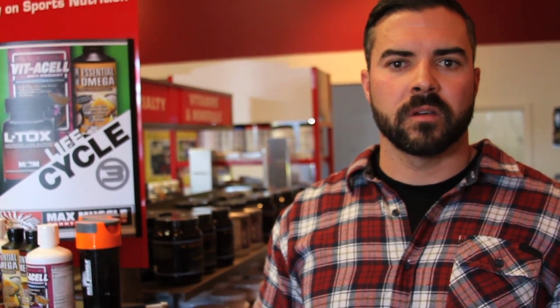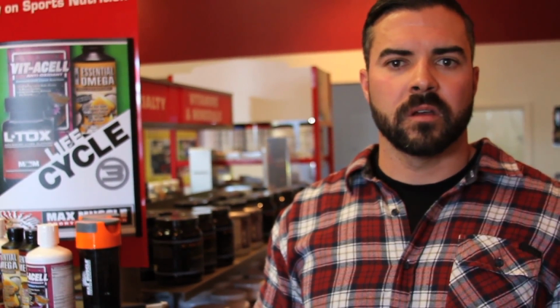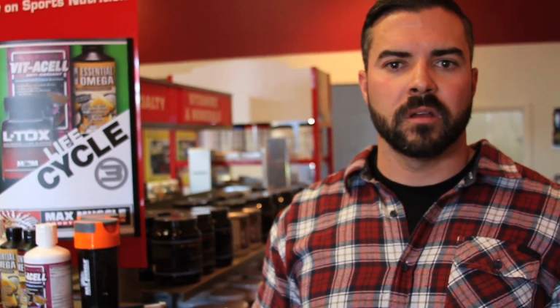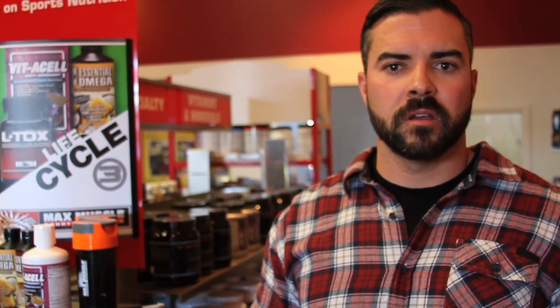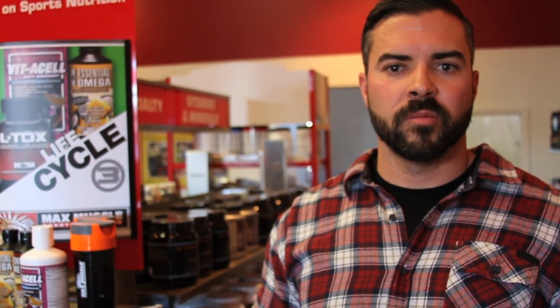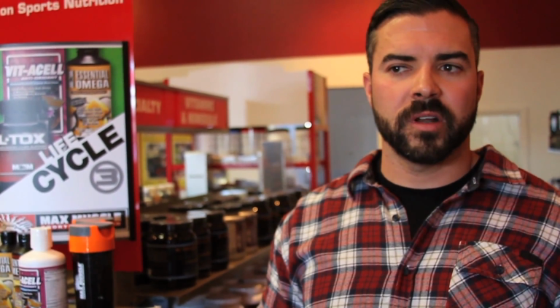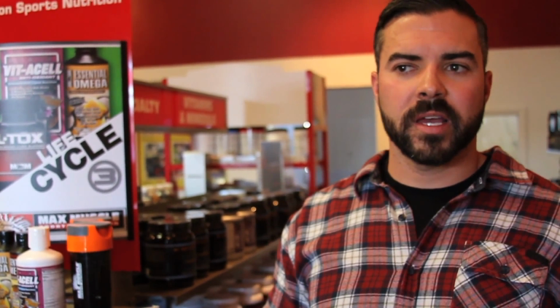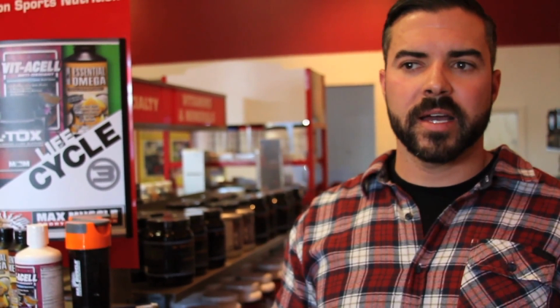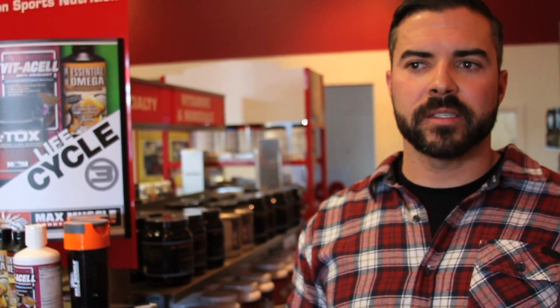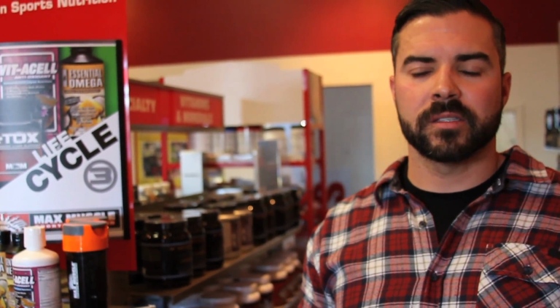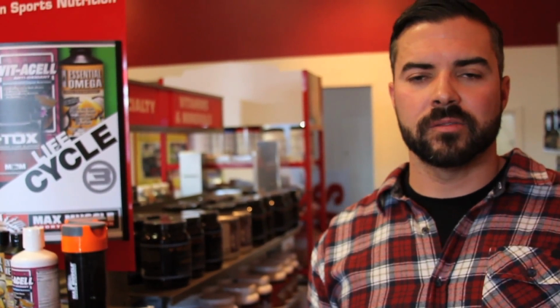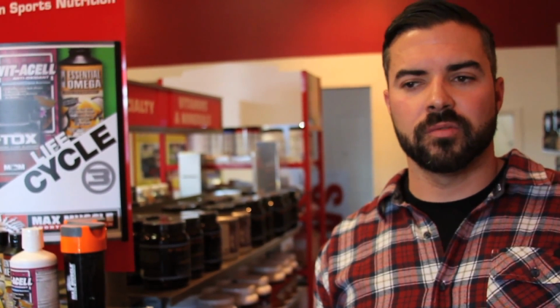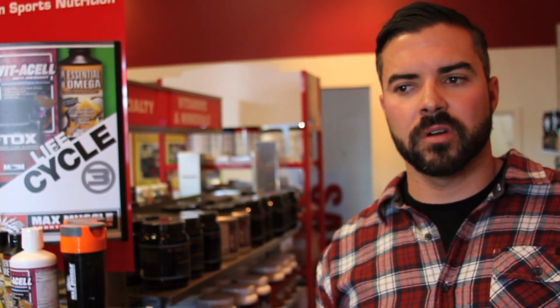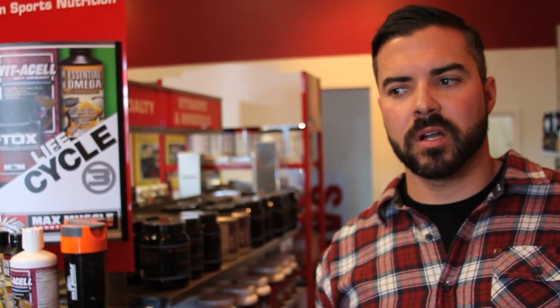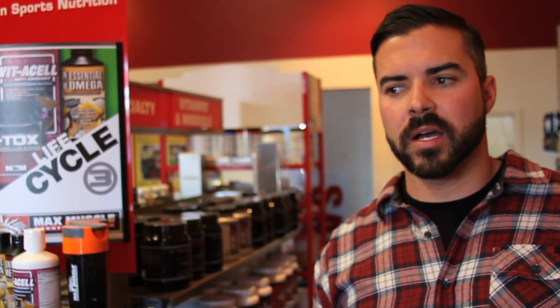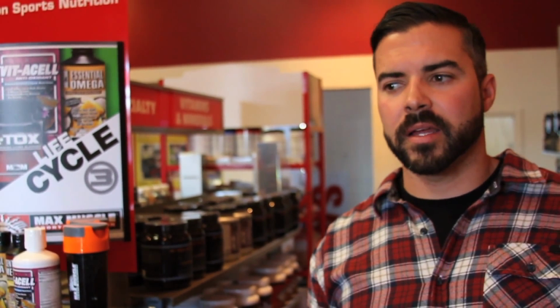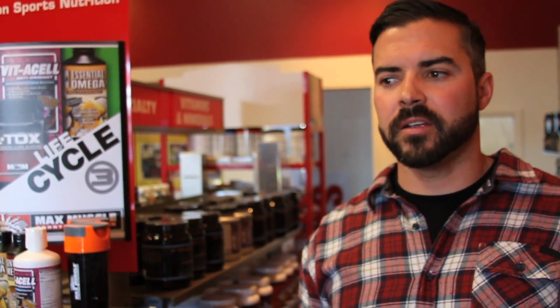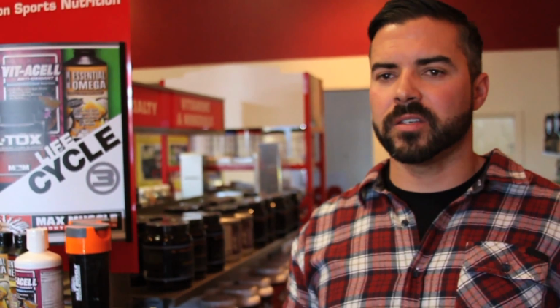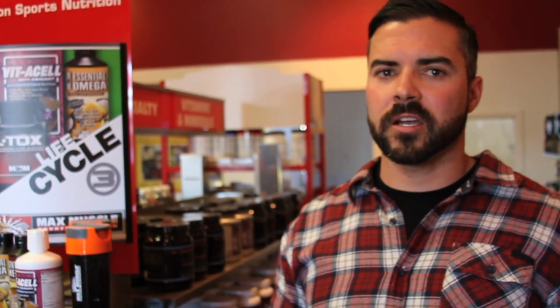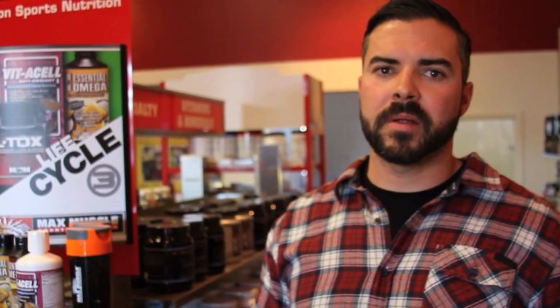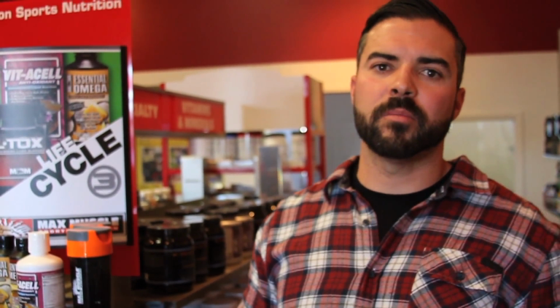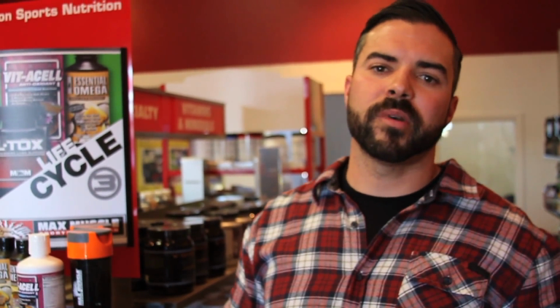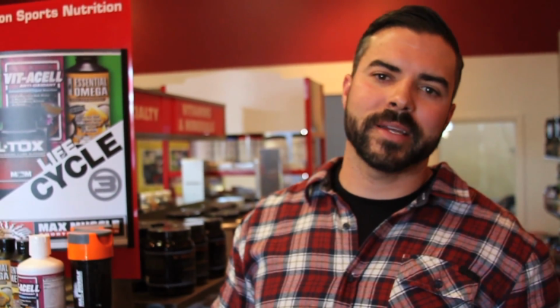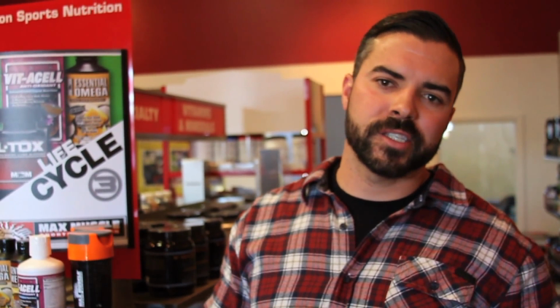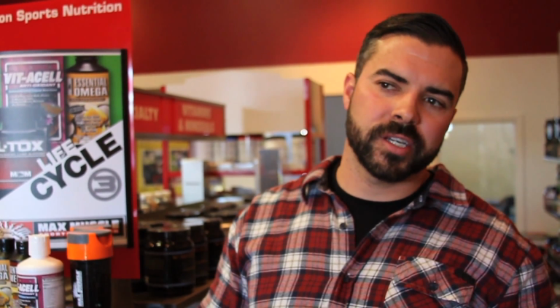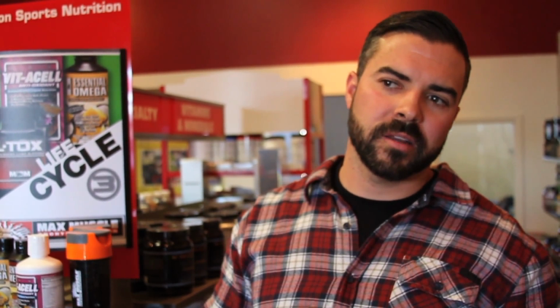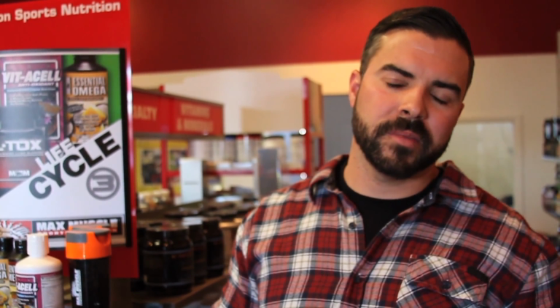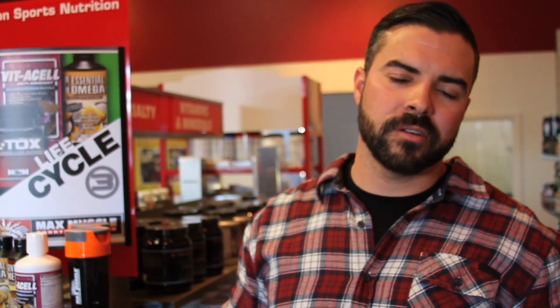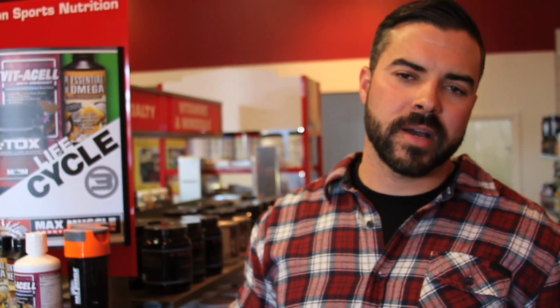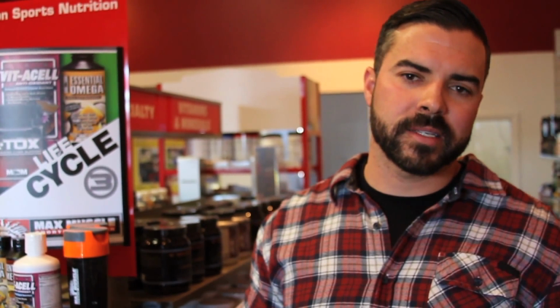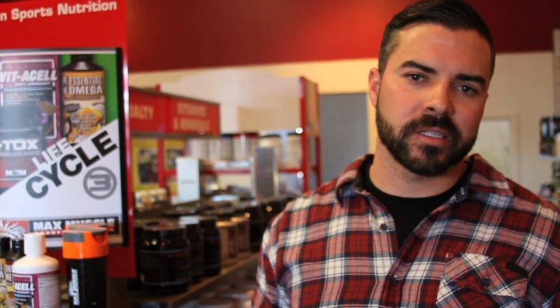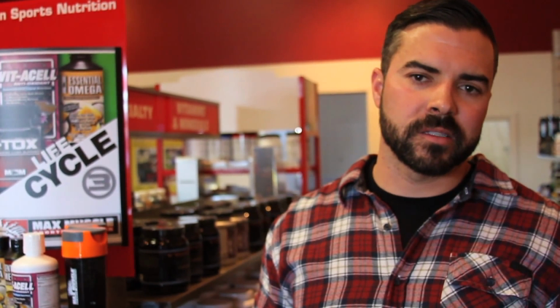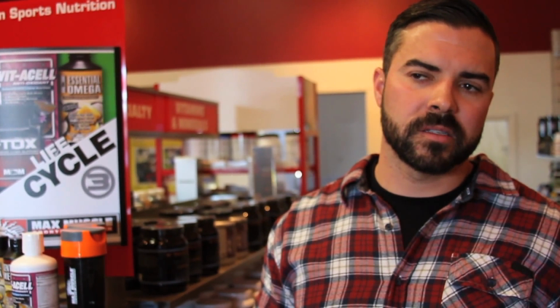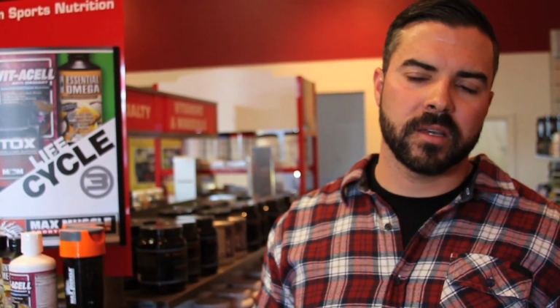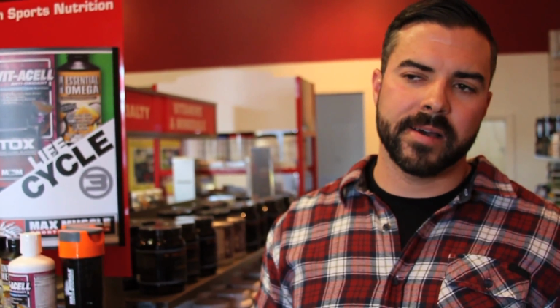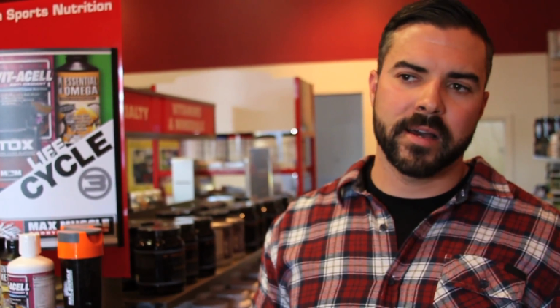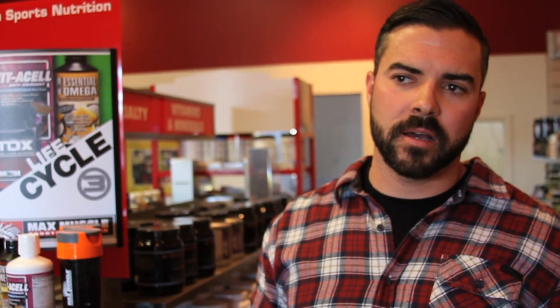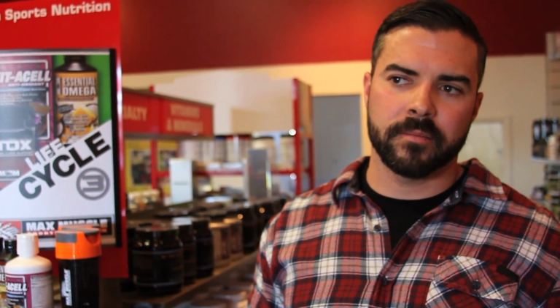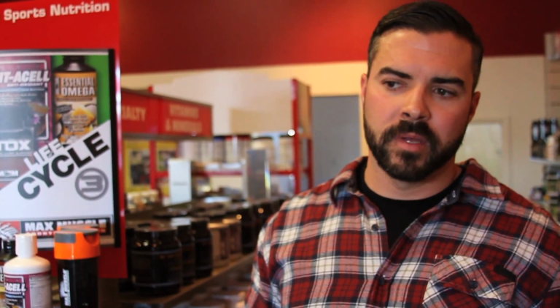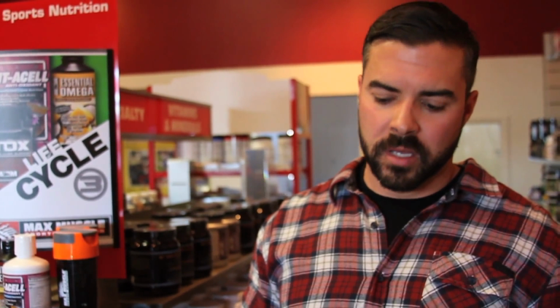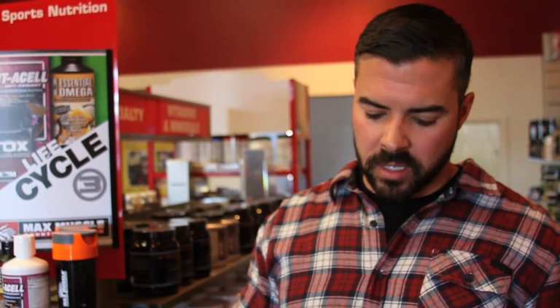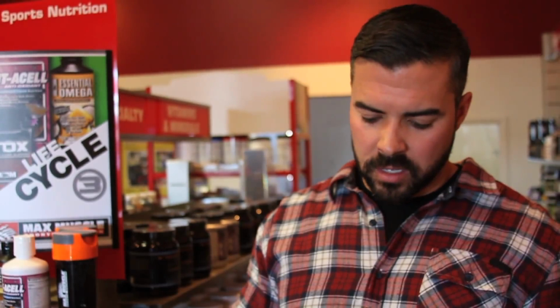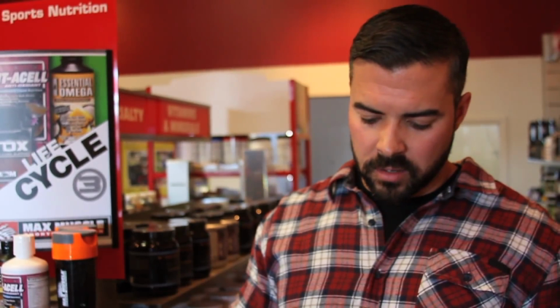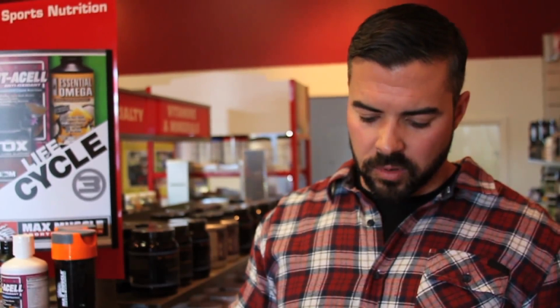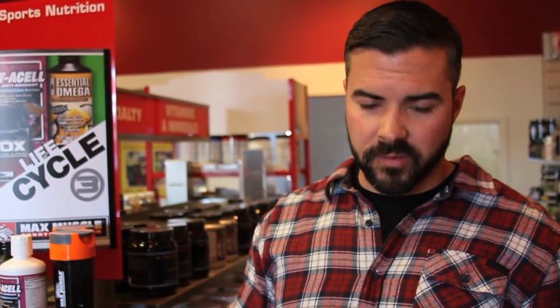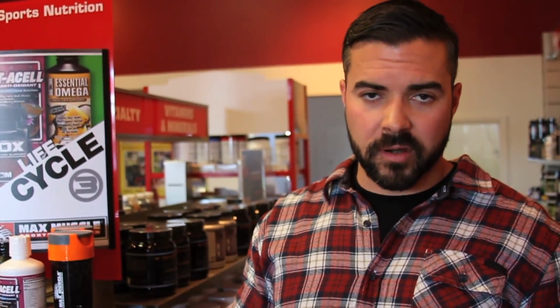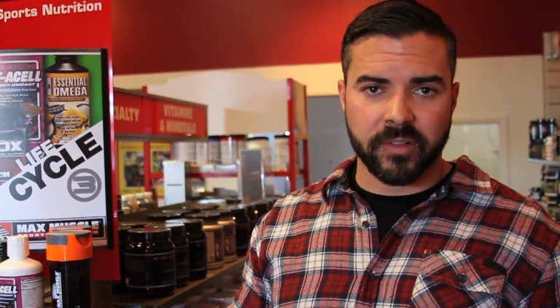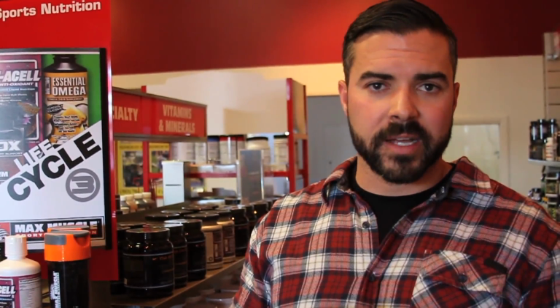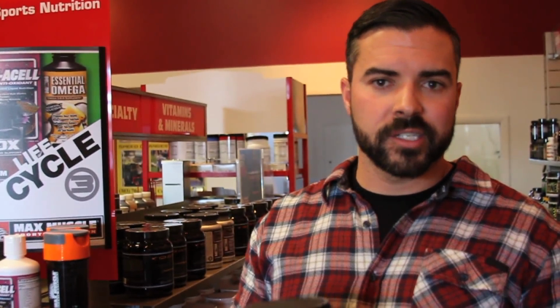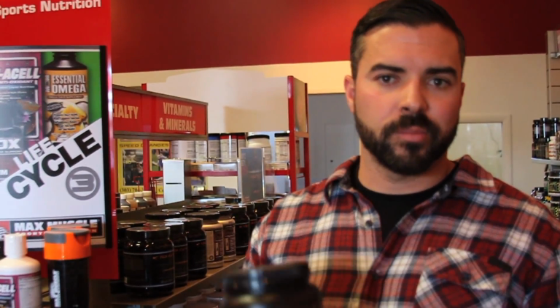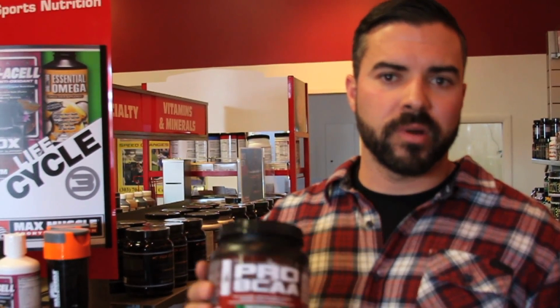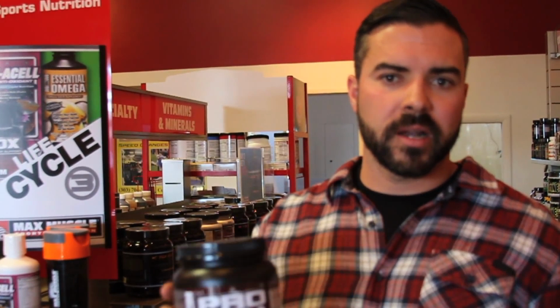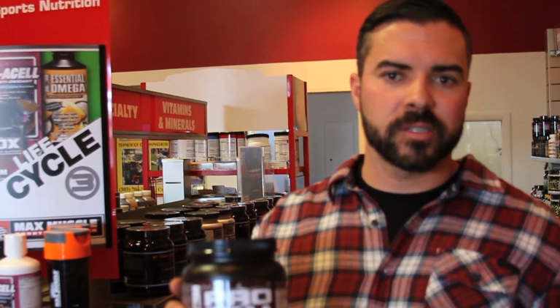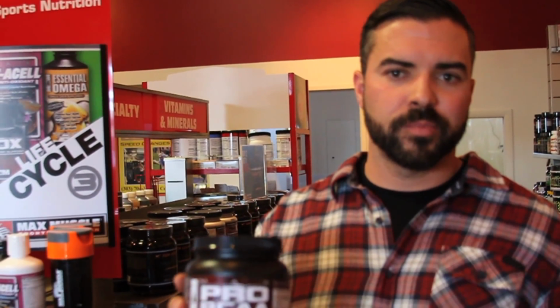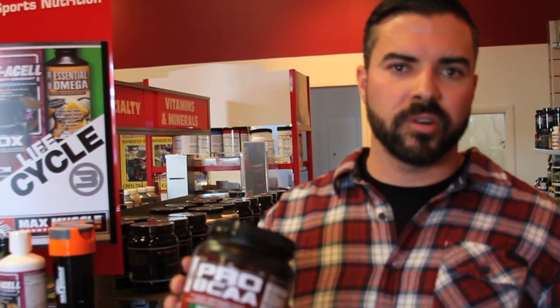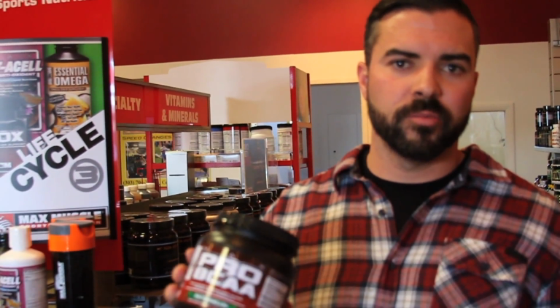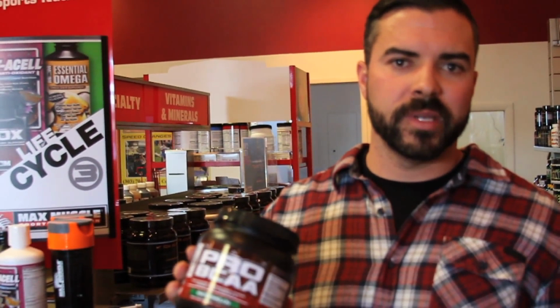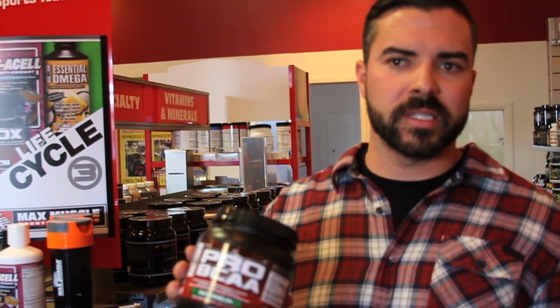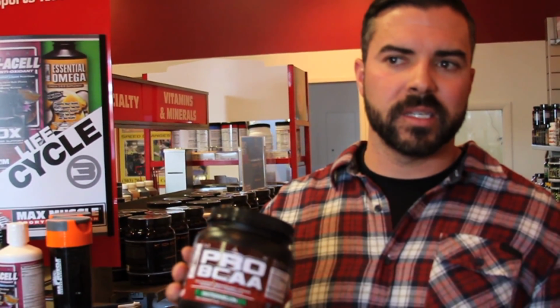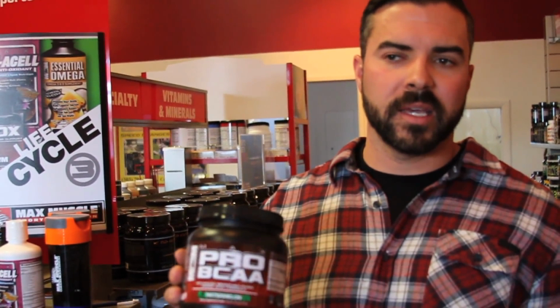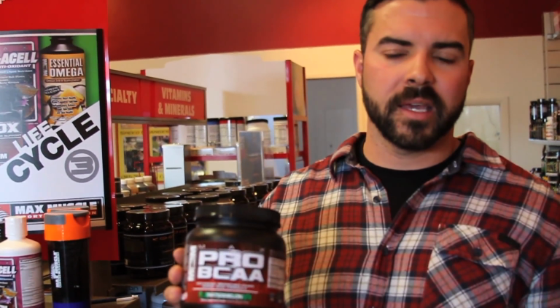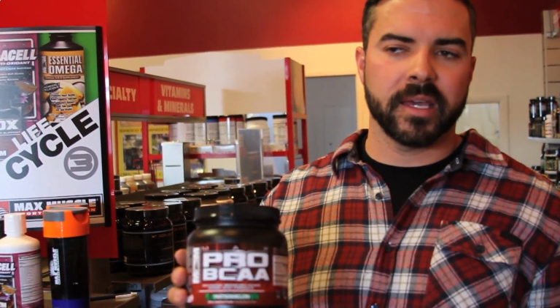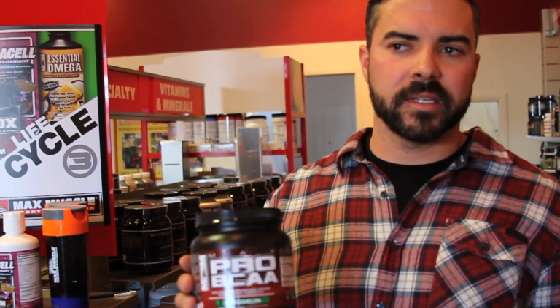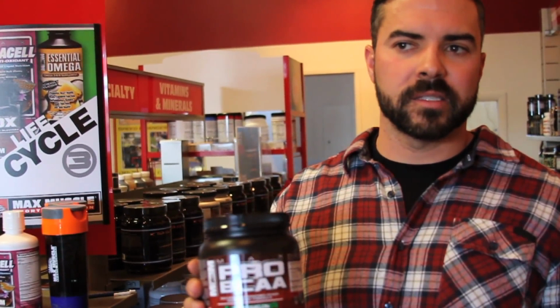Good morning guys. We're here talking about branched-chain amino acids, one of our flagship products, Pro-BCAAs.